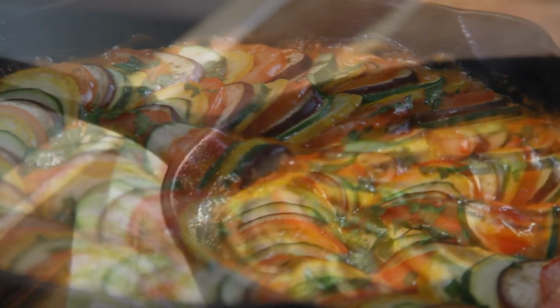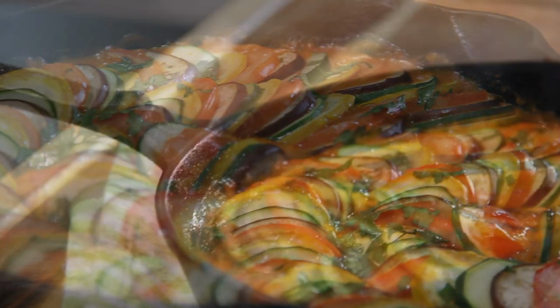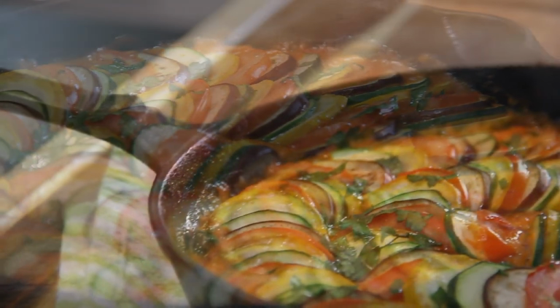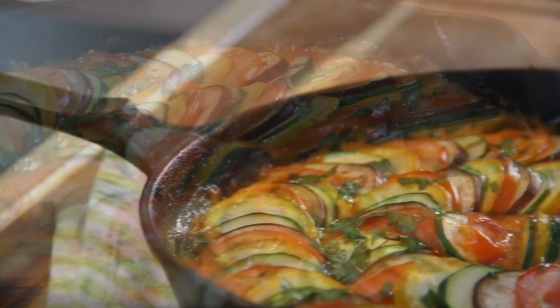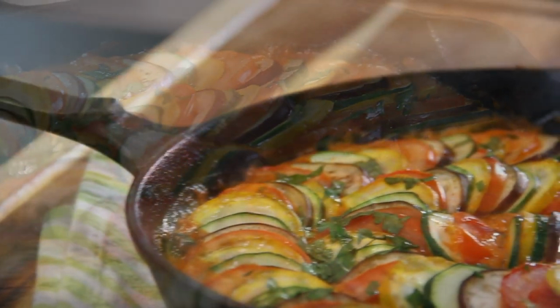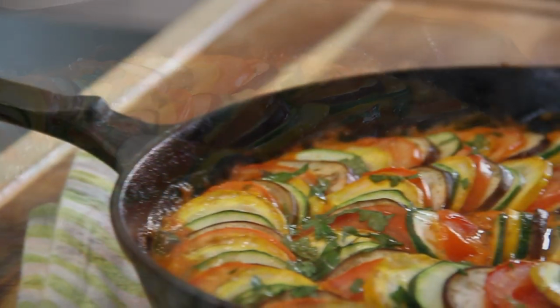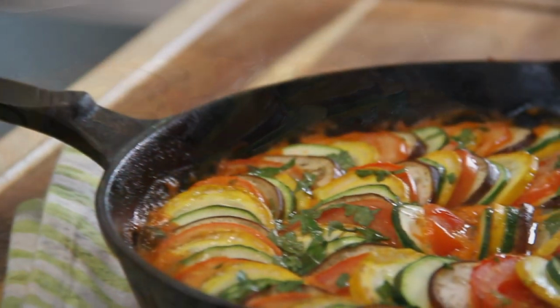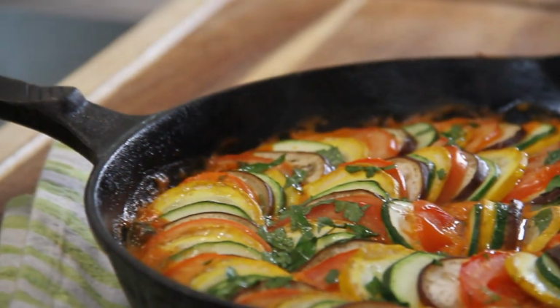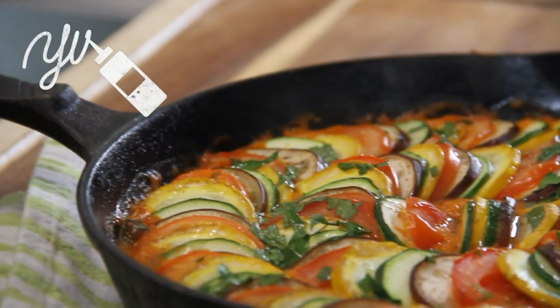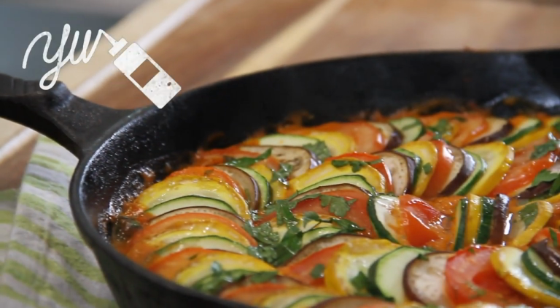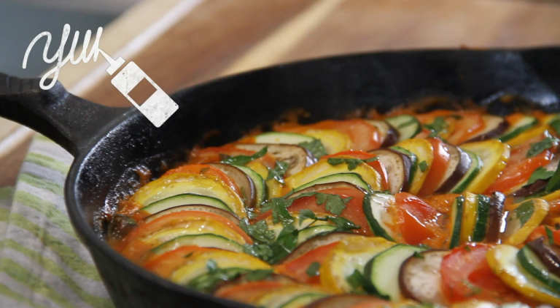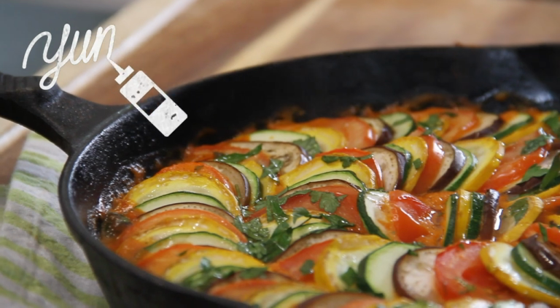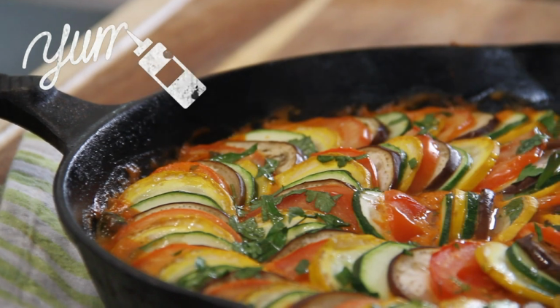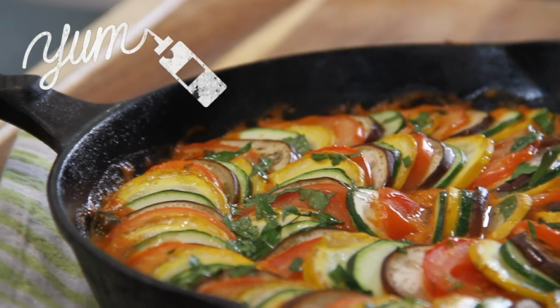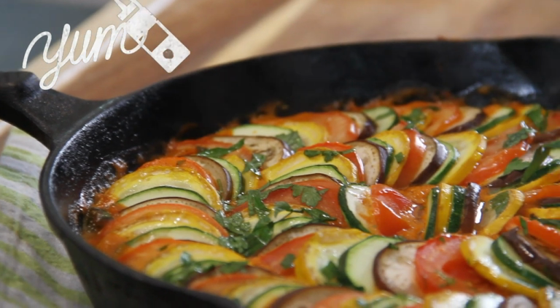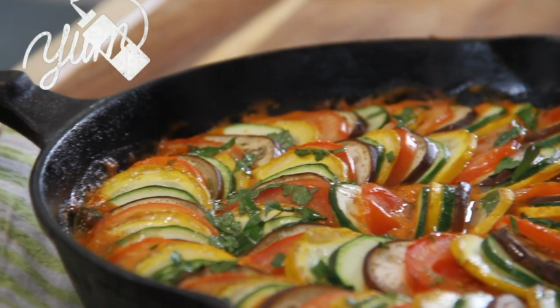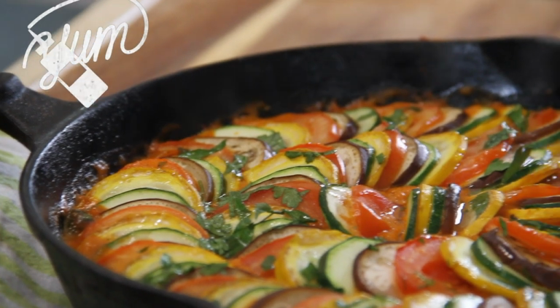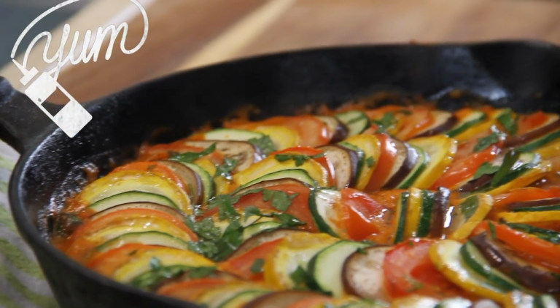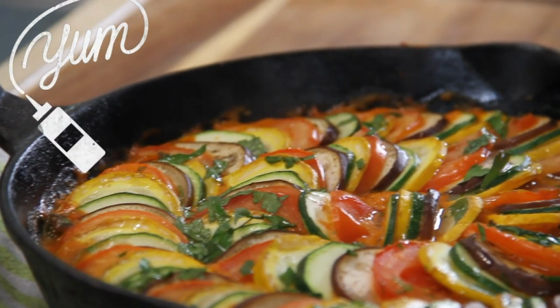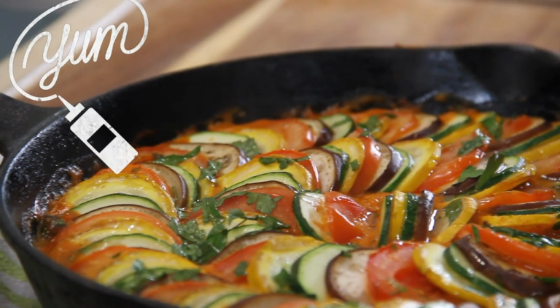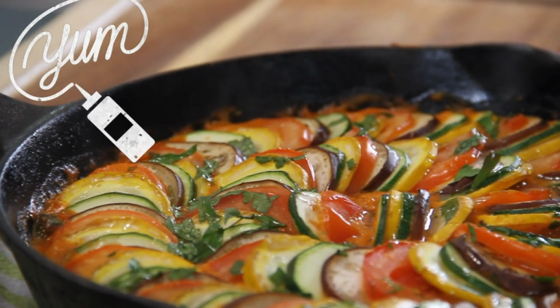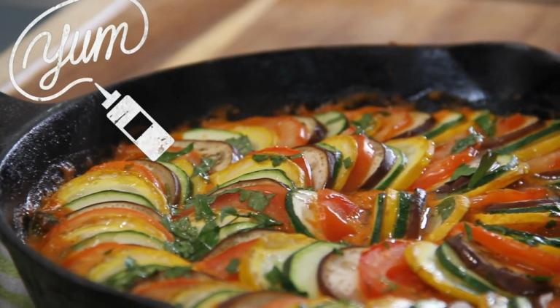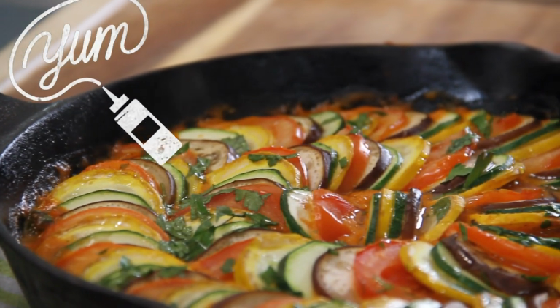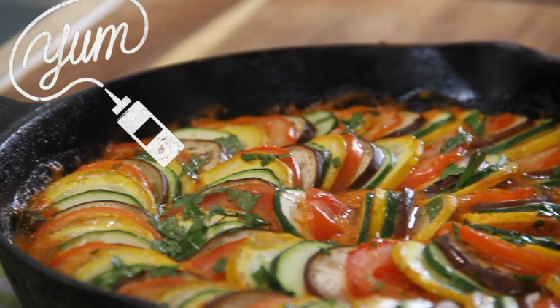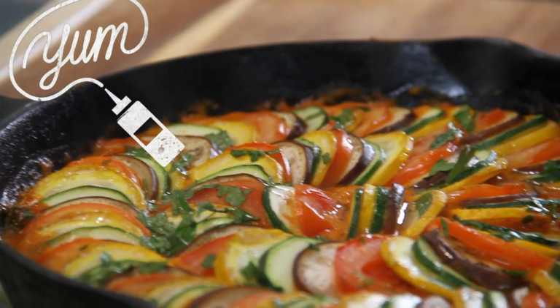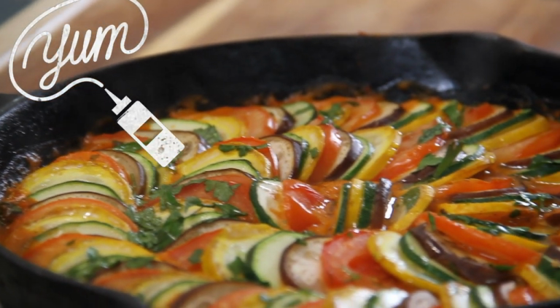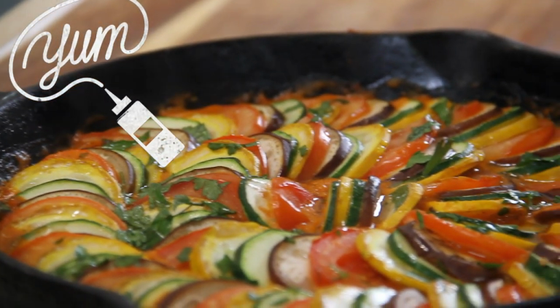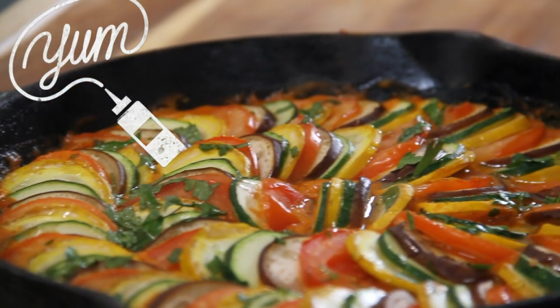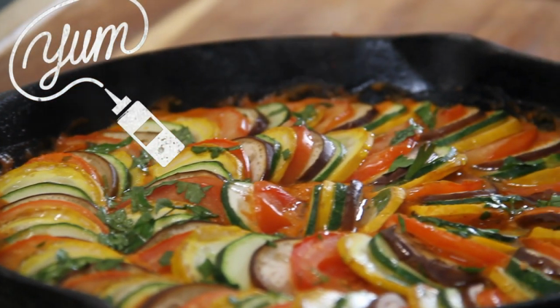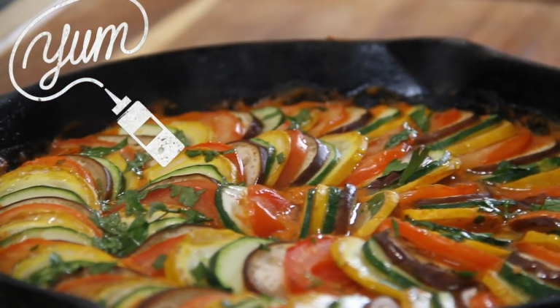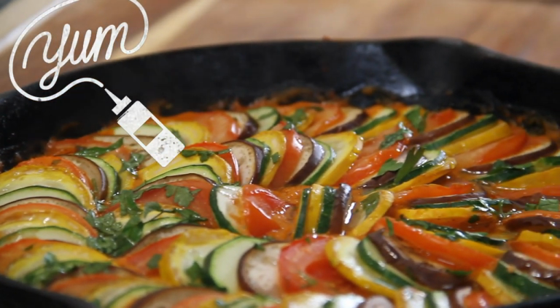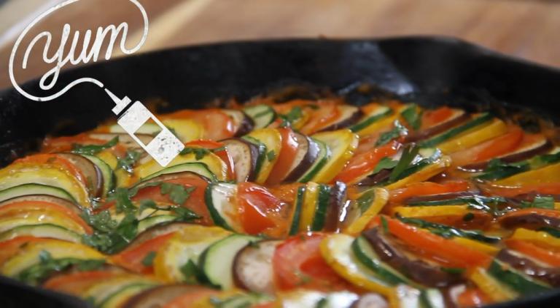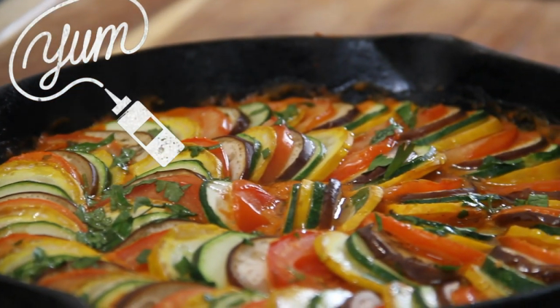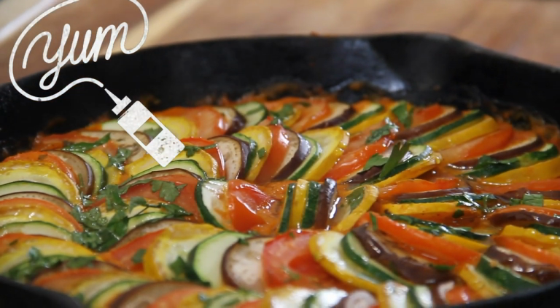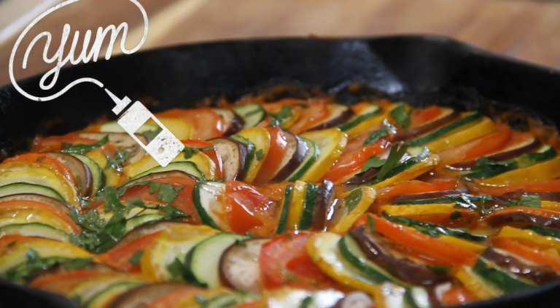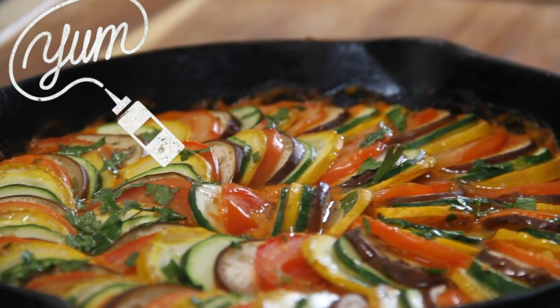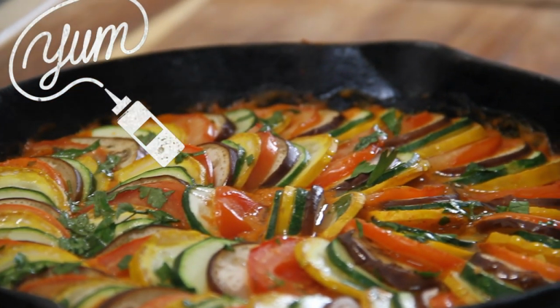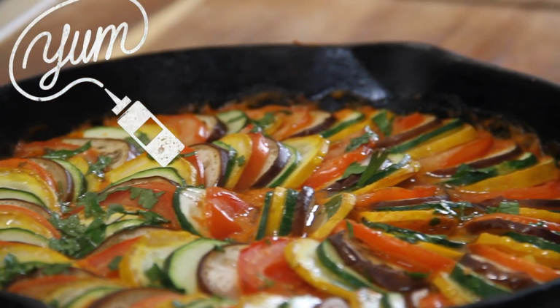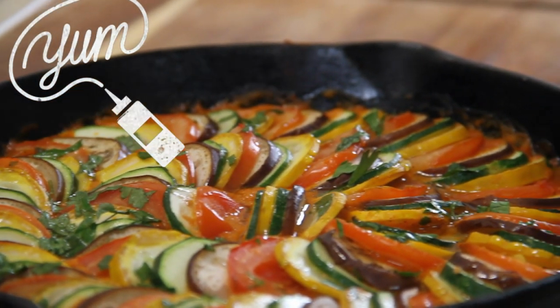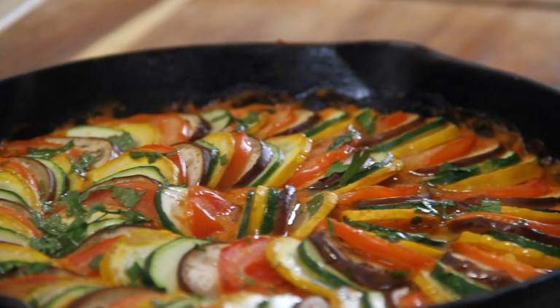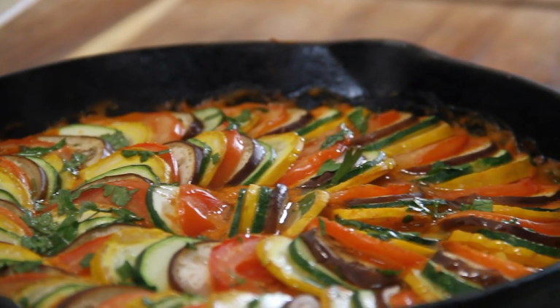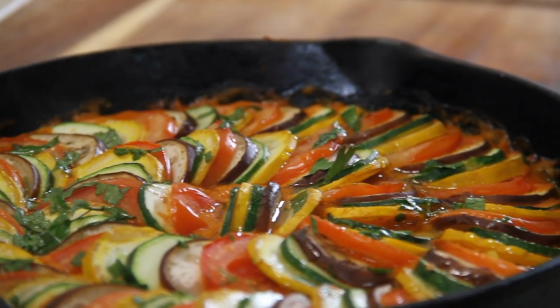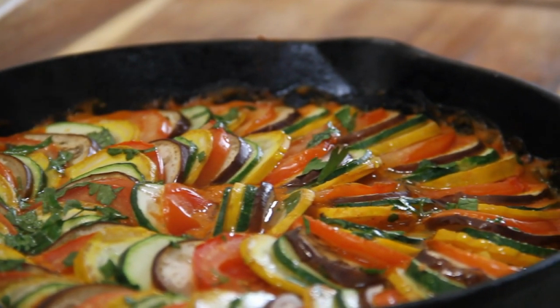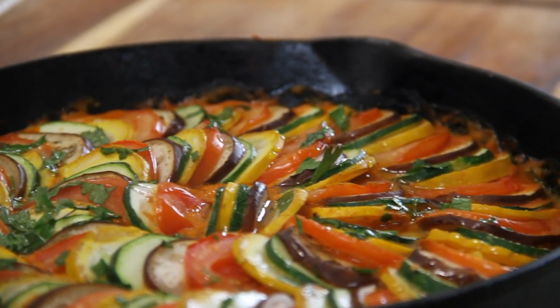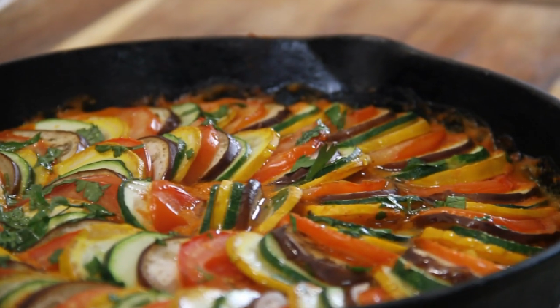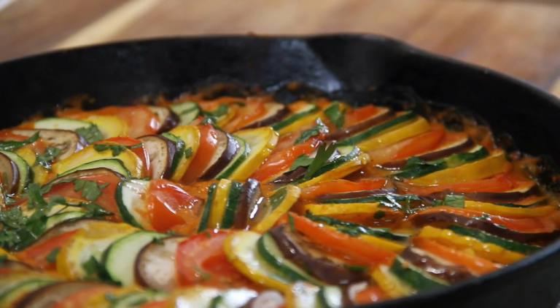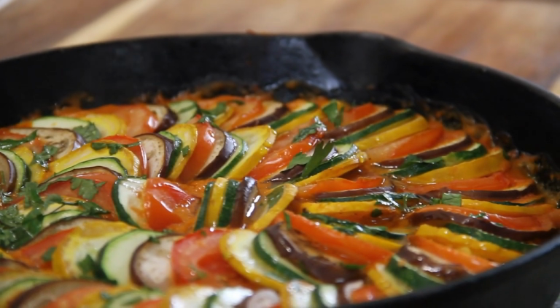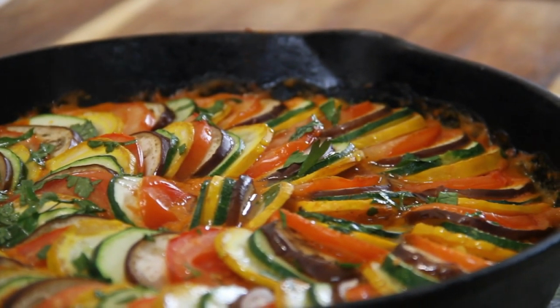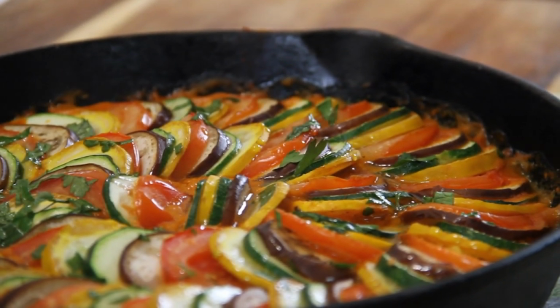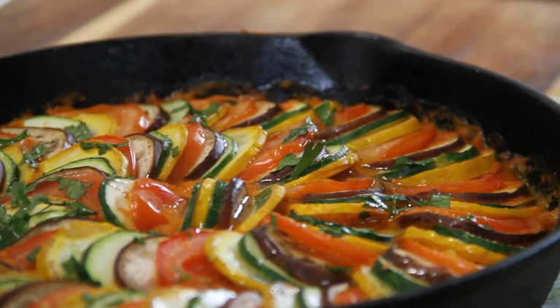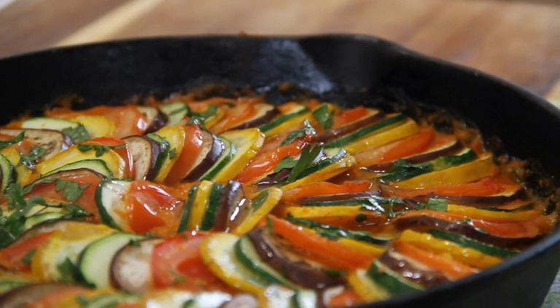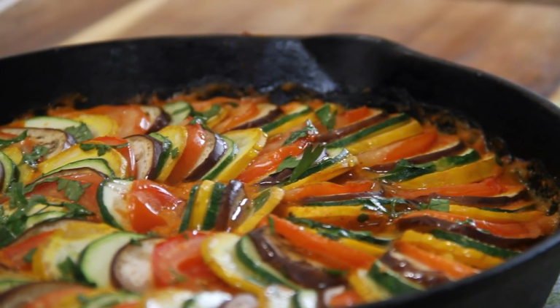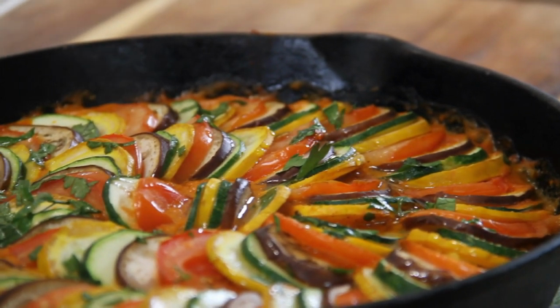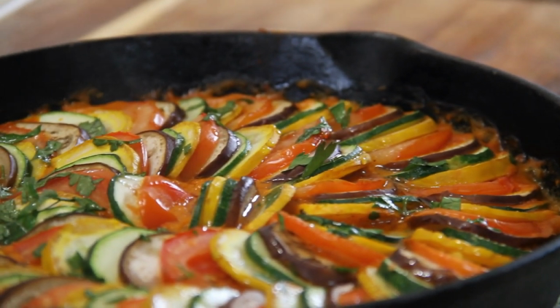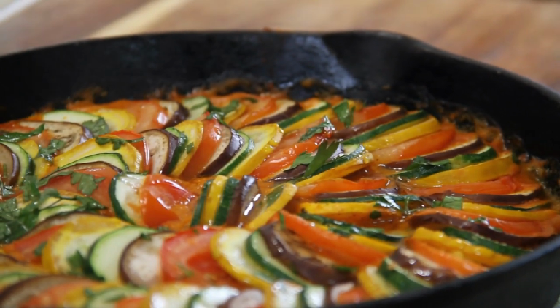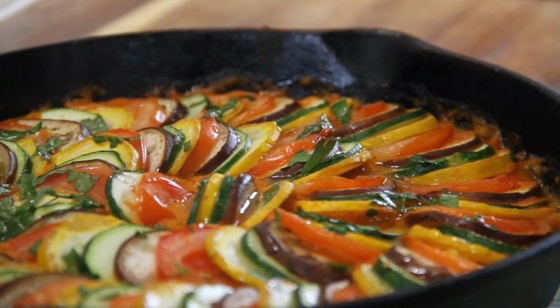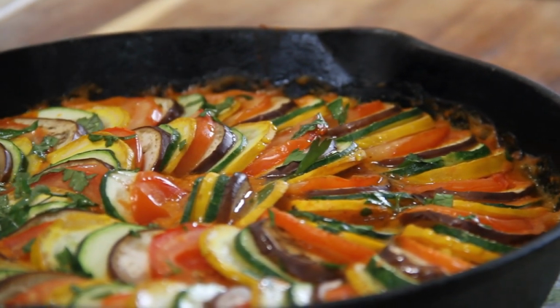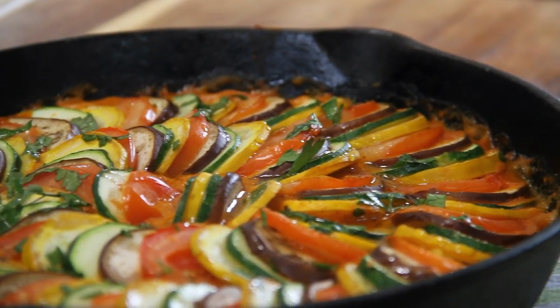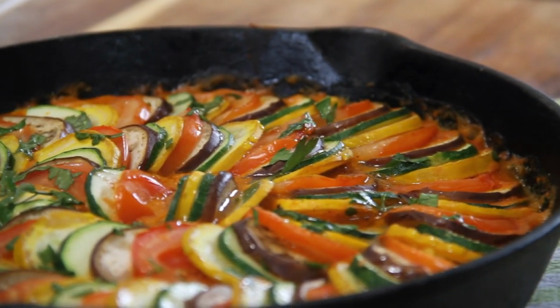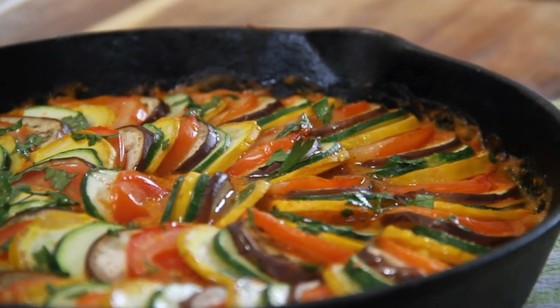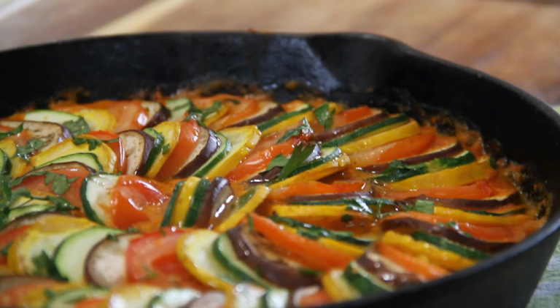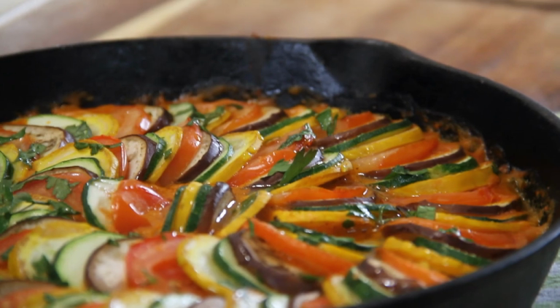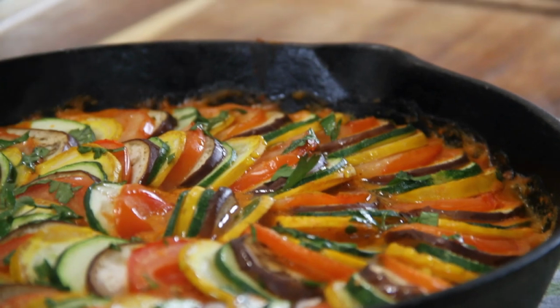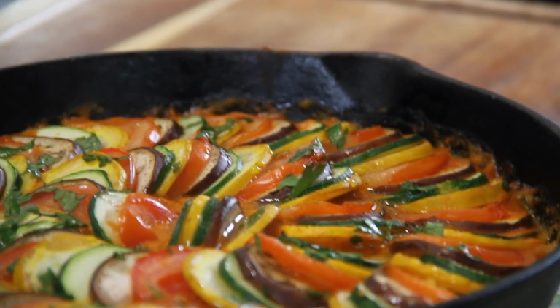And there you have it guys — our absolutely stunning, wonderful, healthy, incredibly yummy ratatouille.